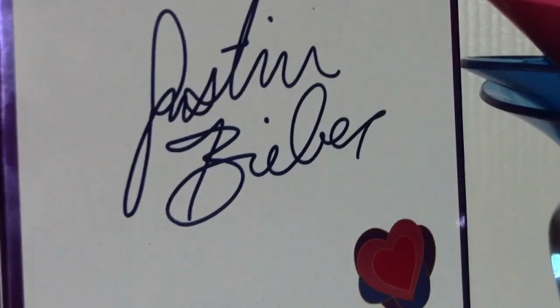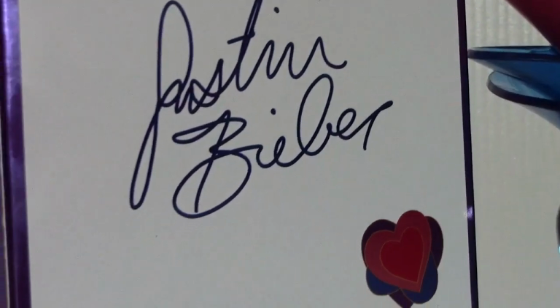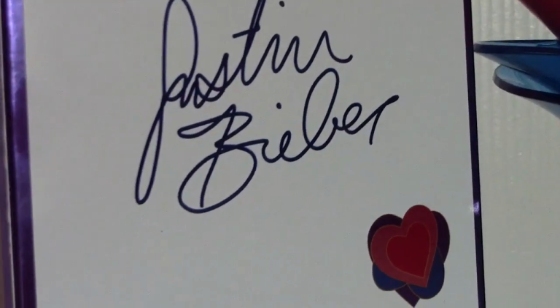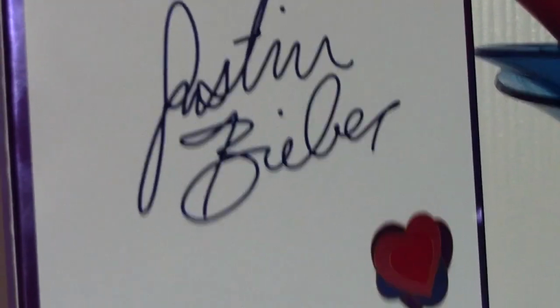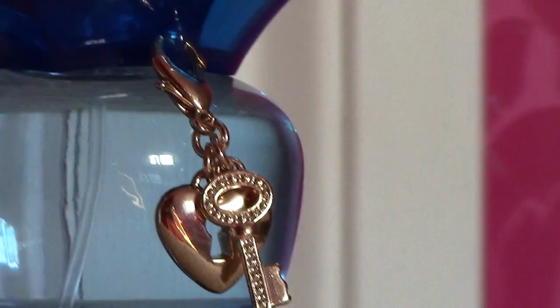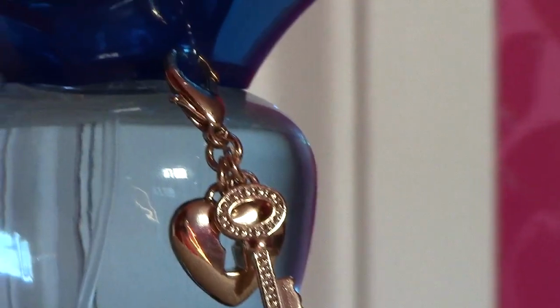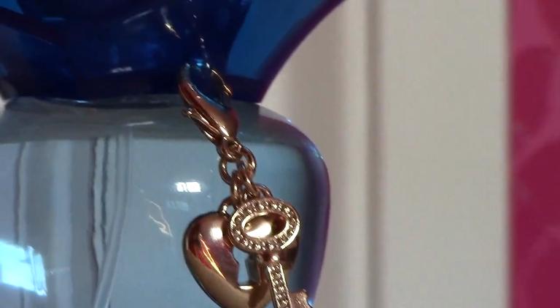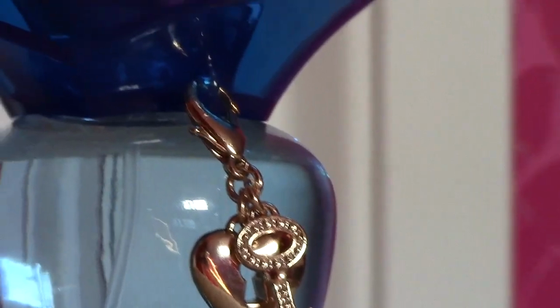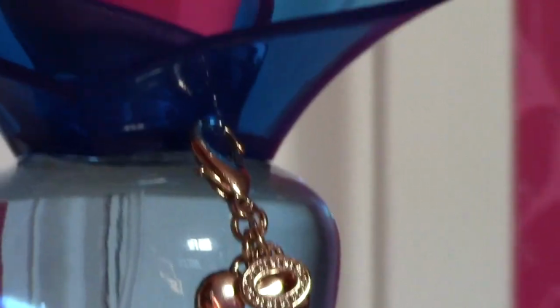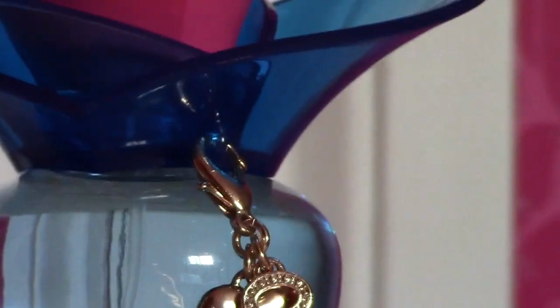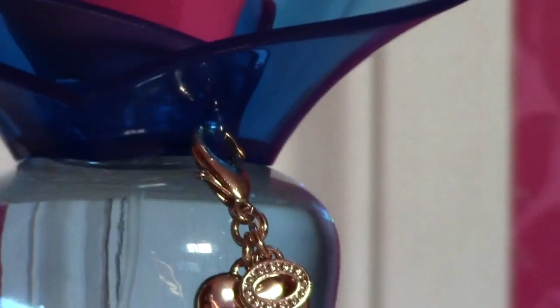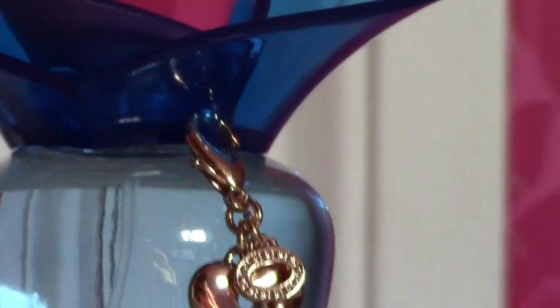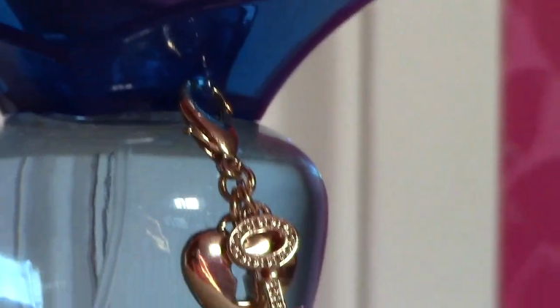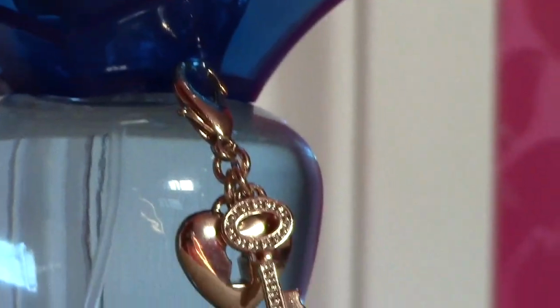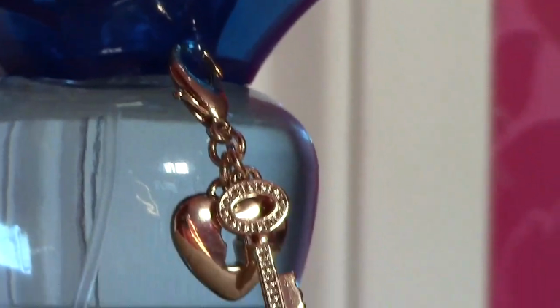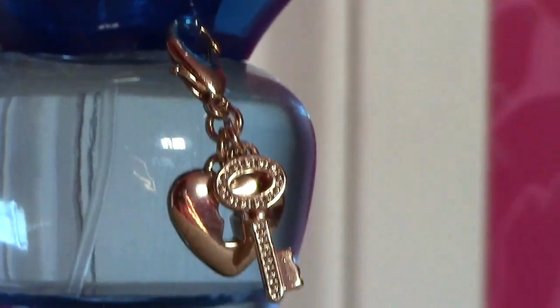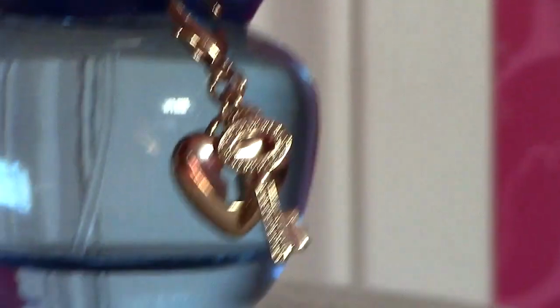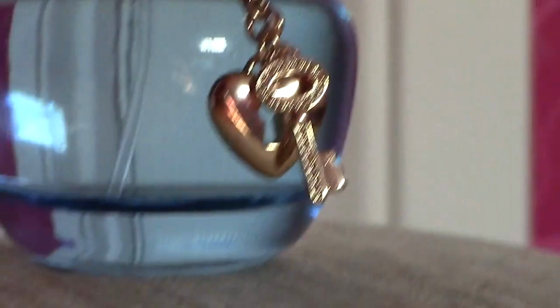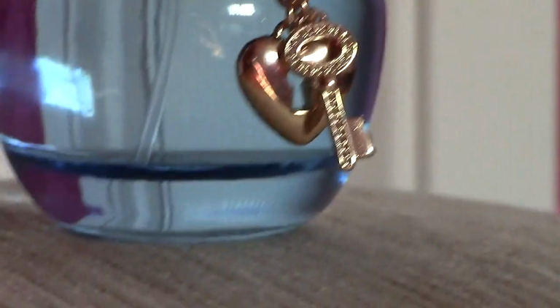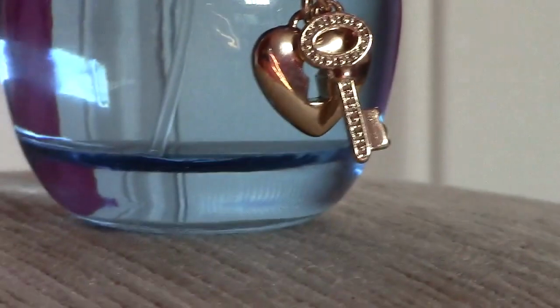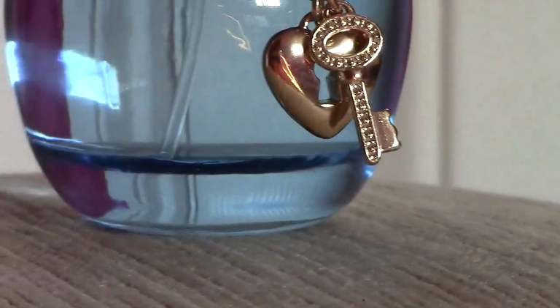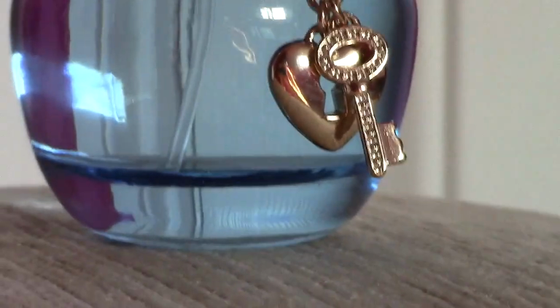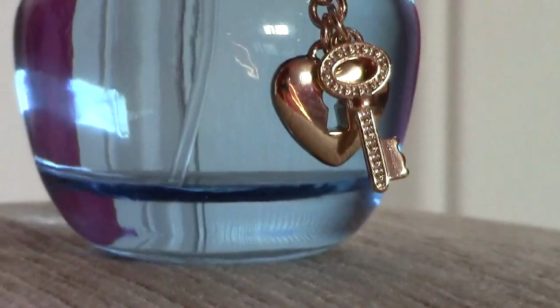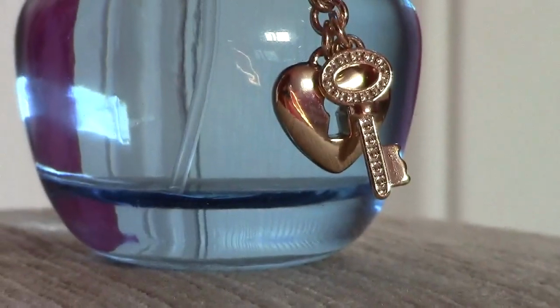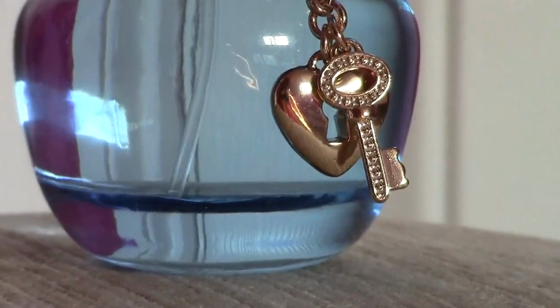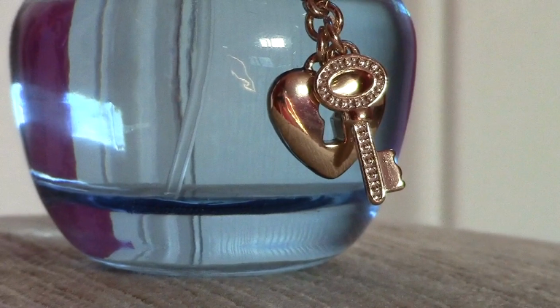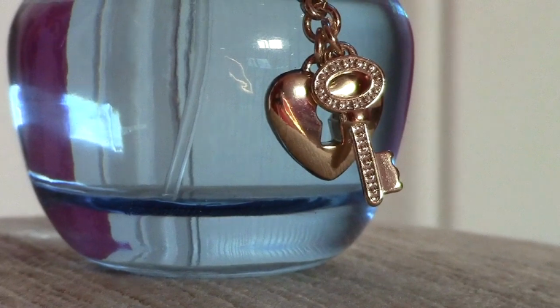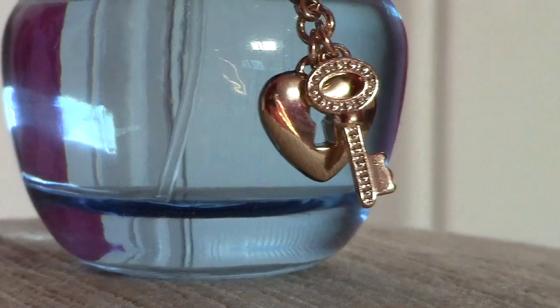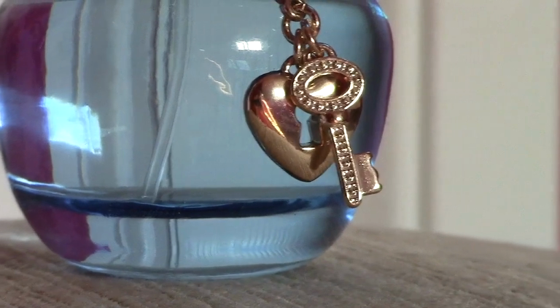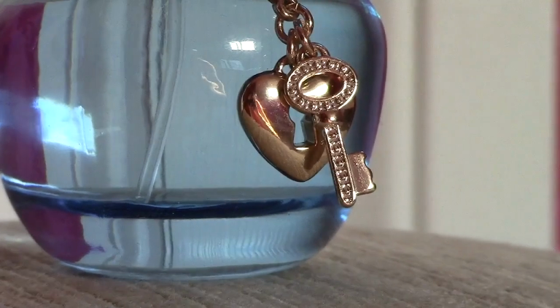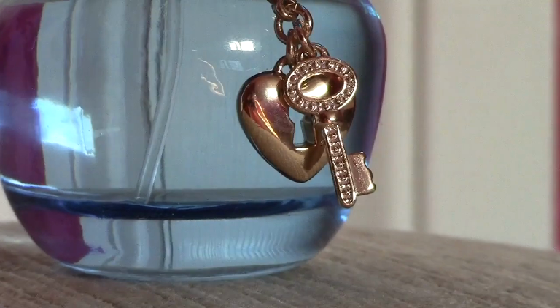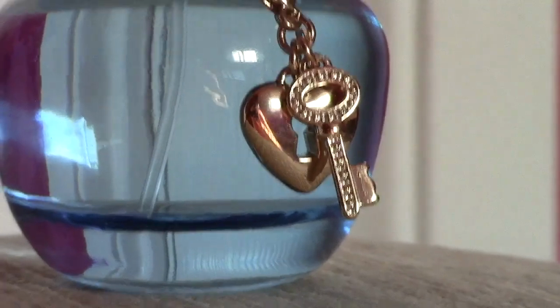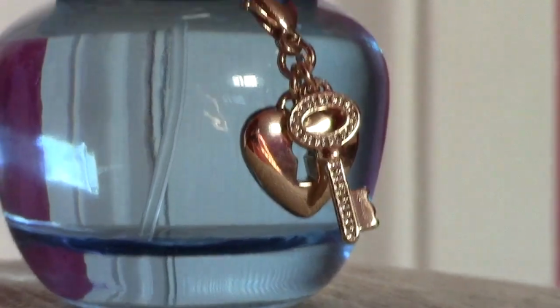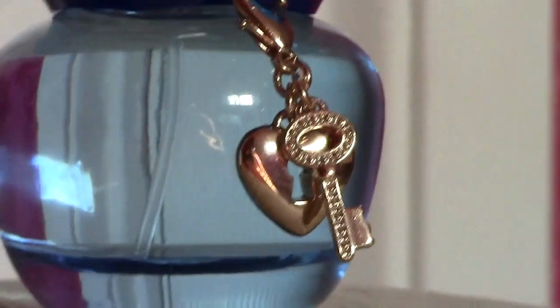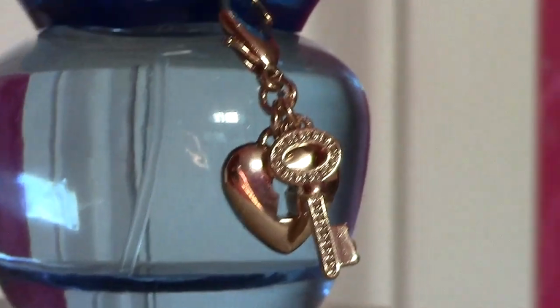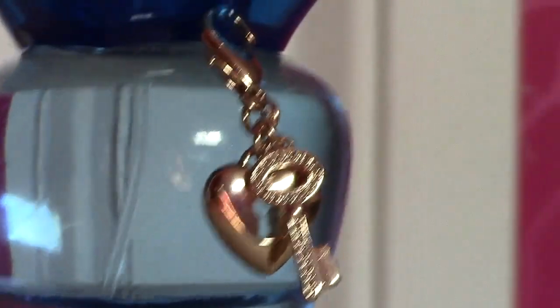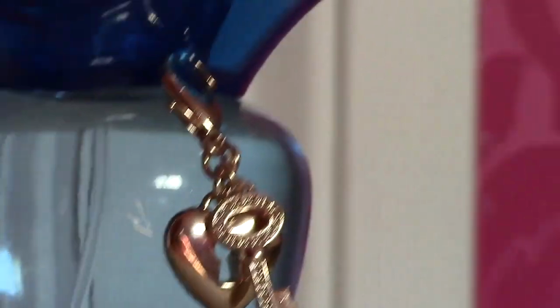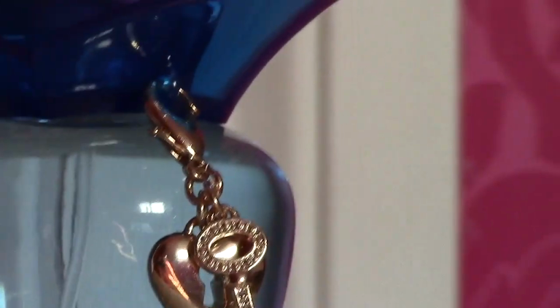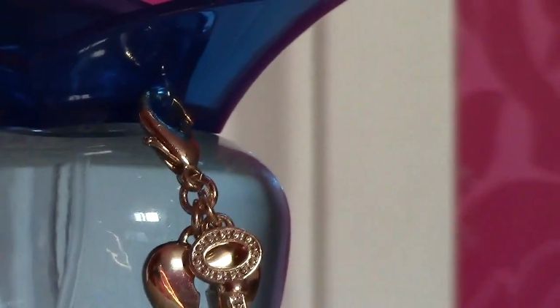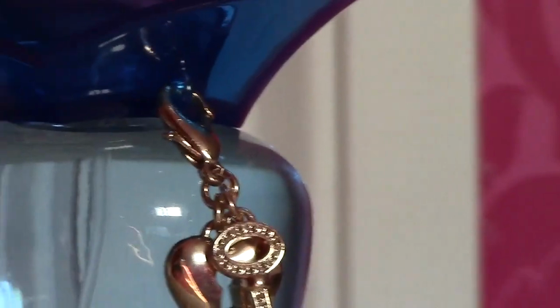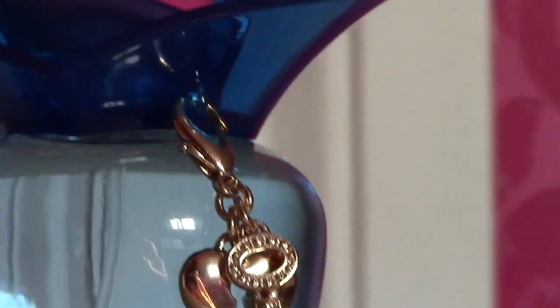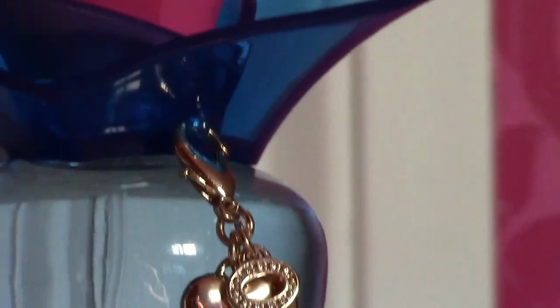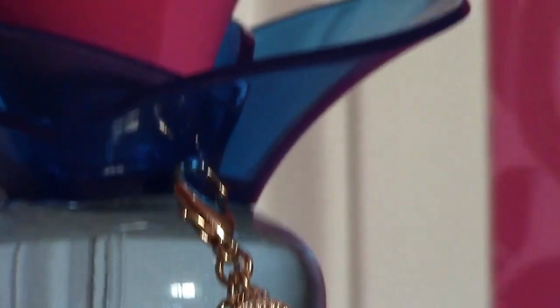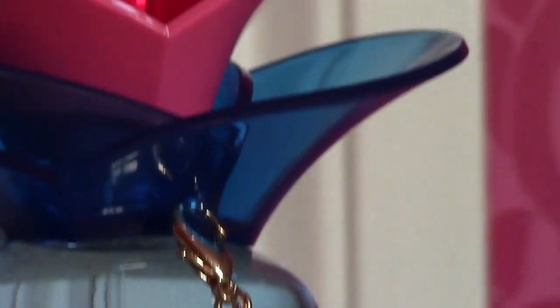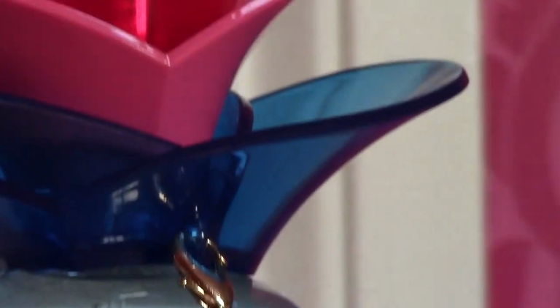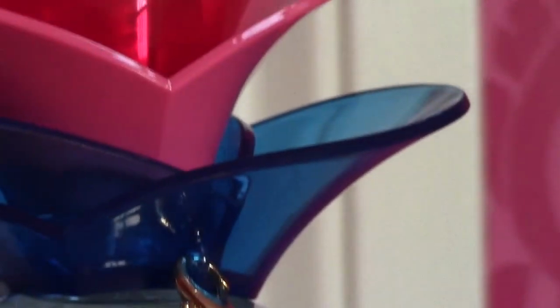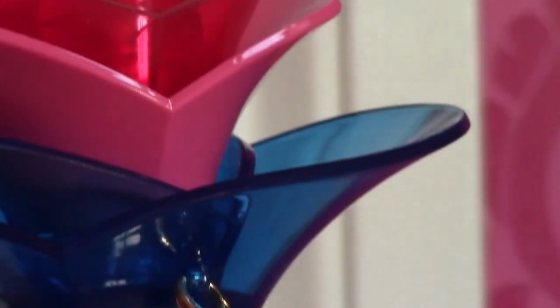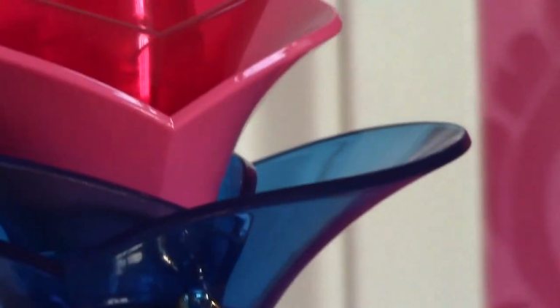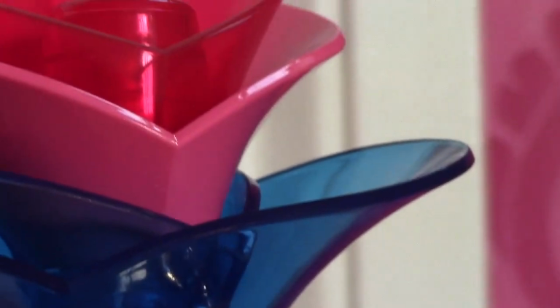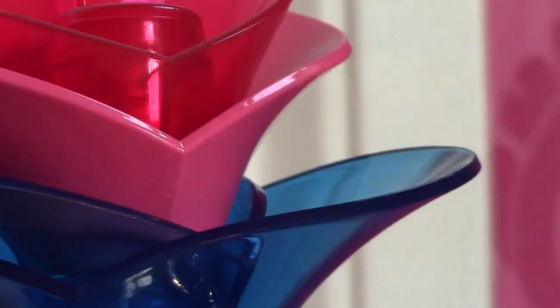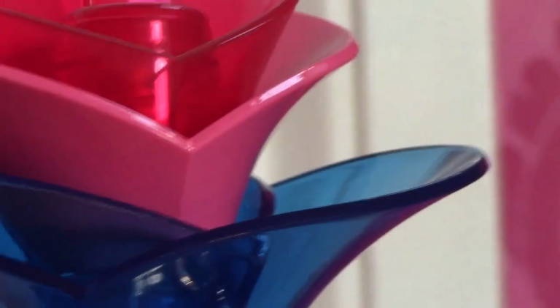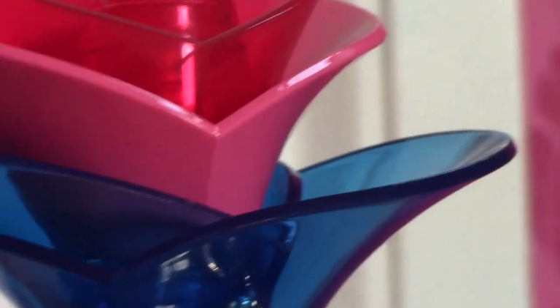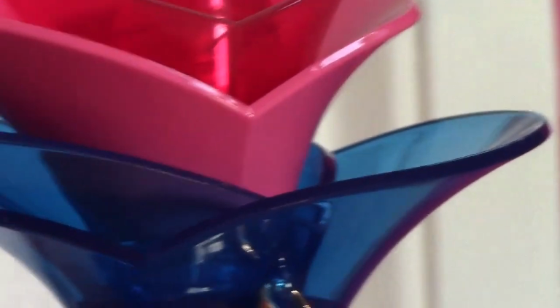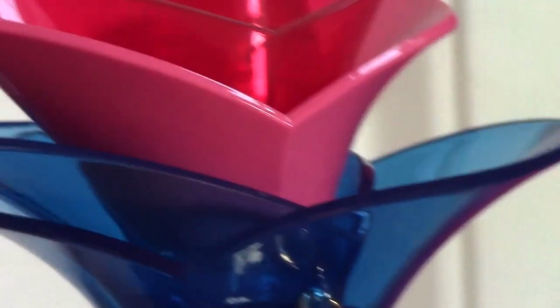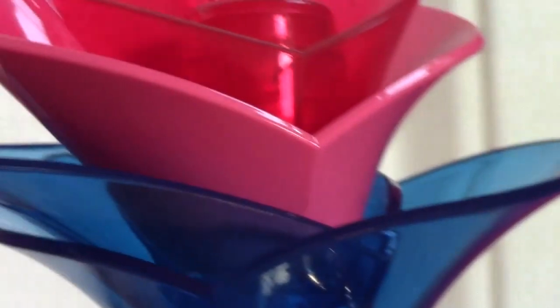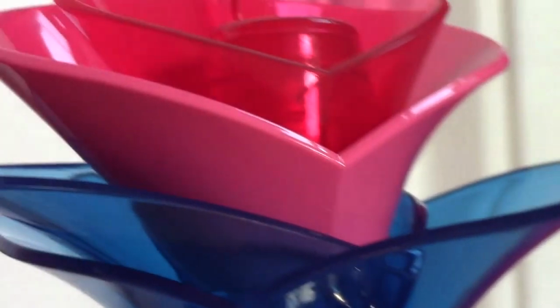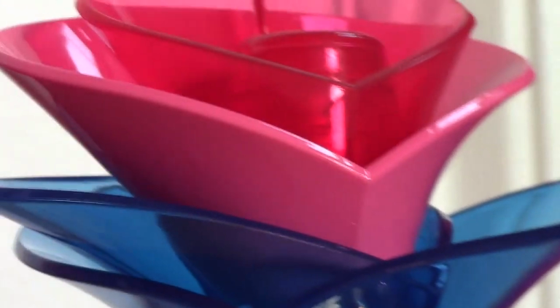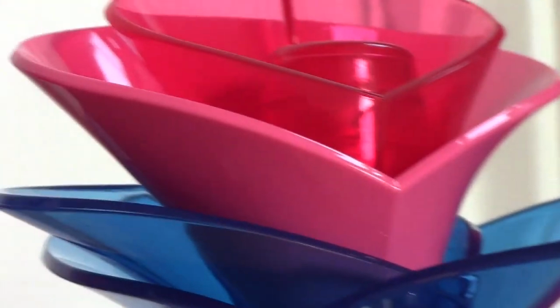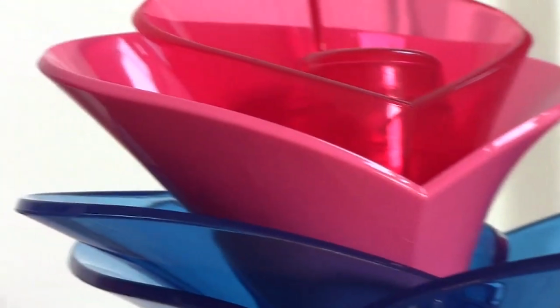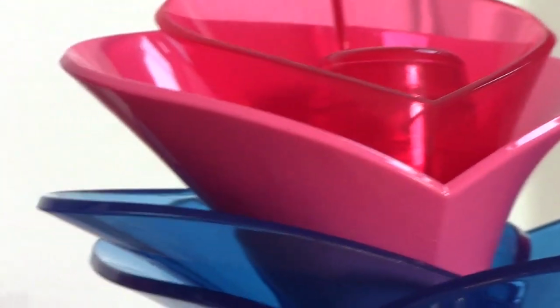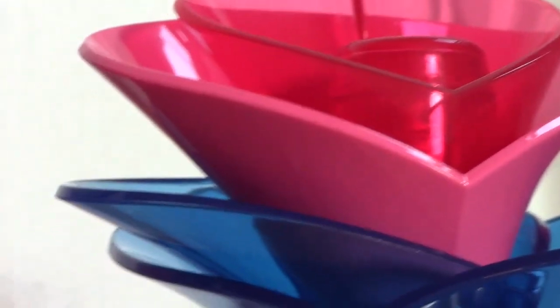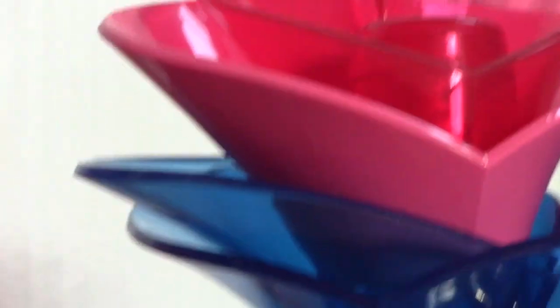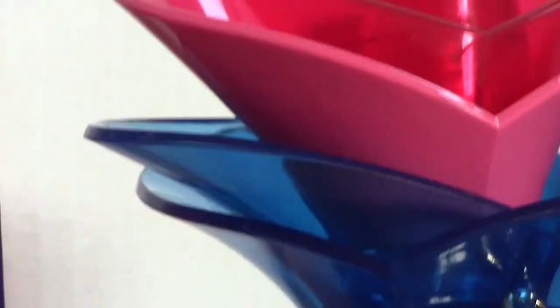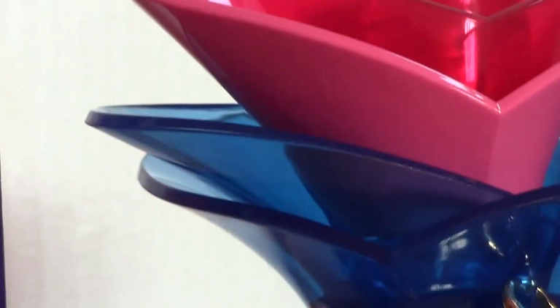As for the scent of the actual perfume, it smells a lot different — to me it does. It smells very lighter and fruitier.